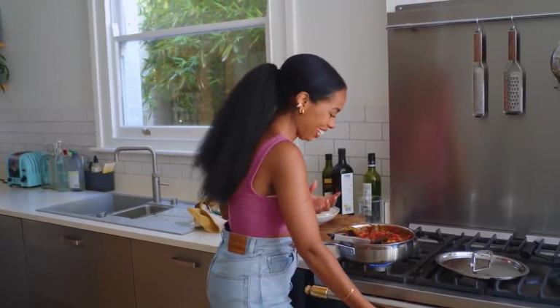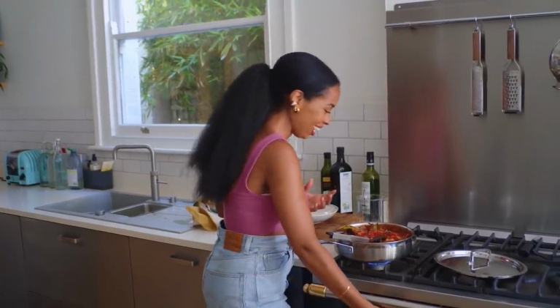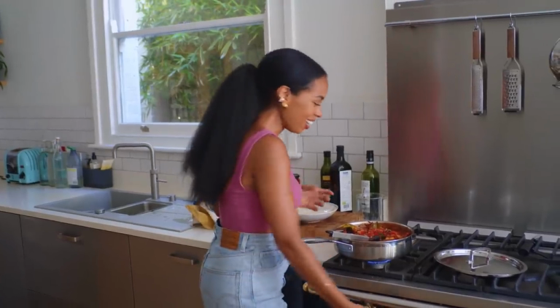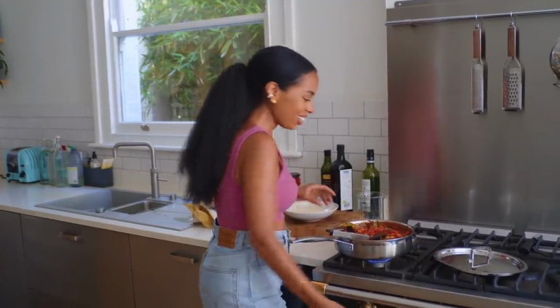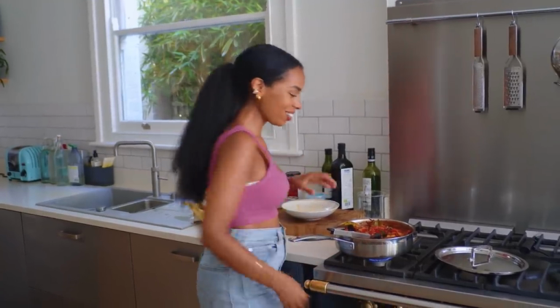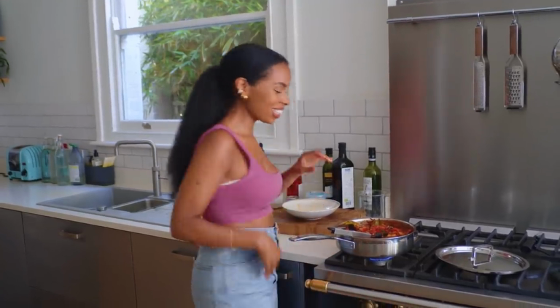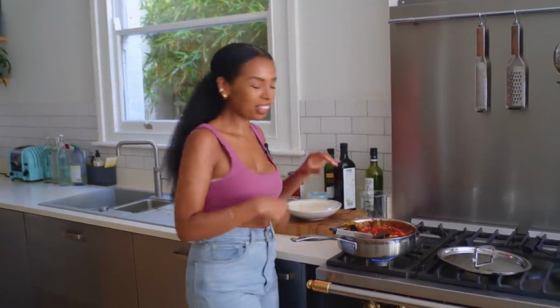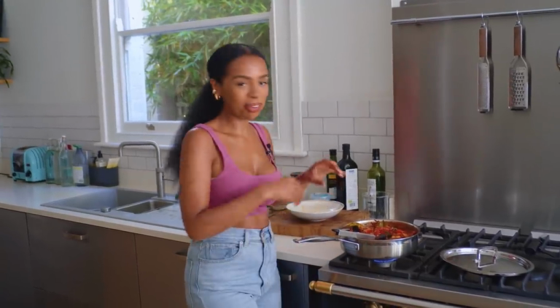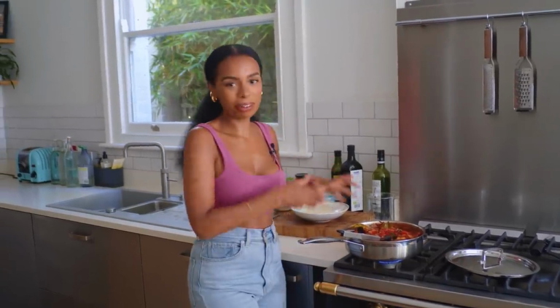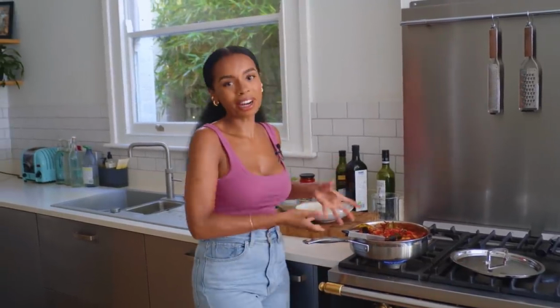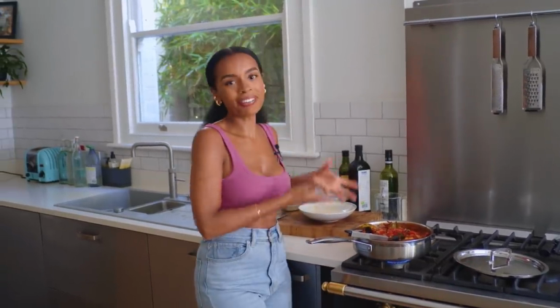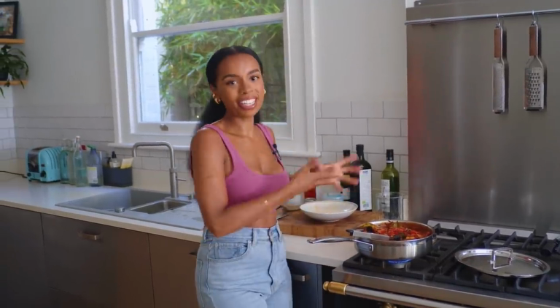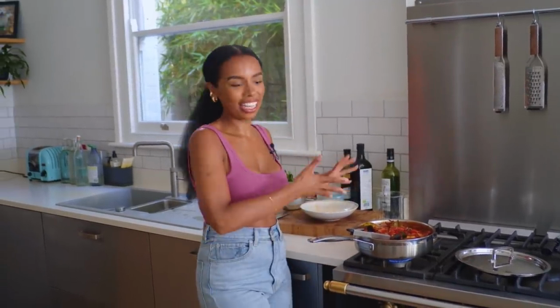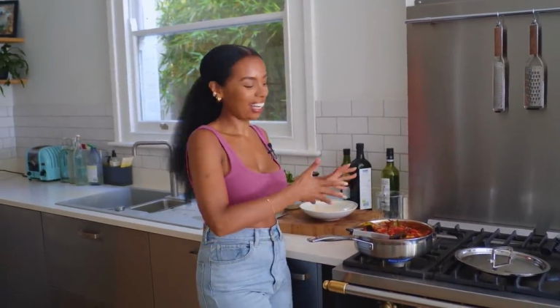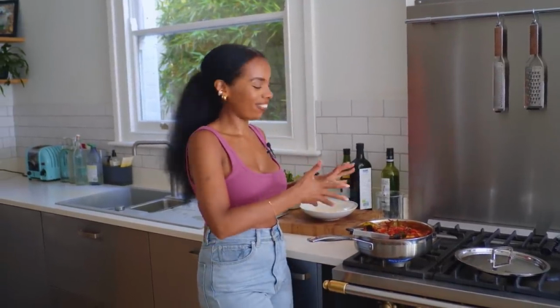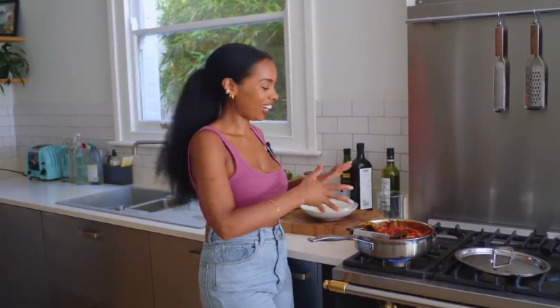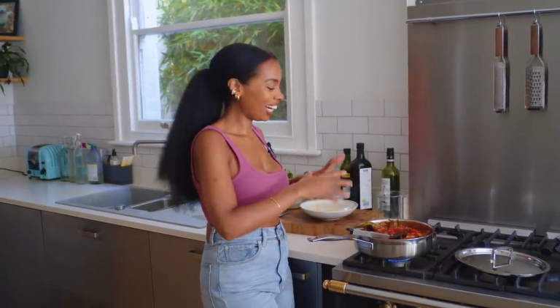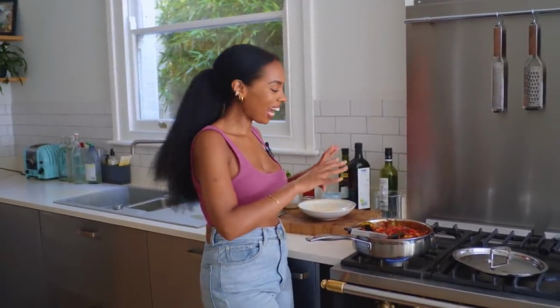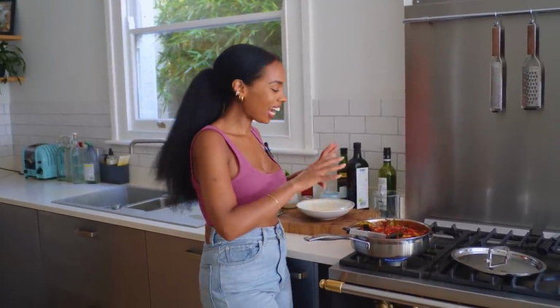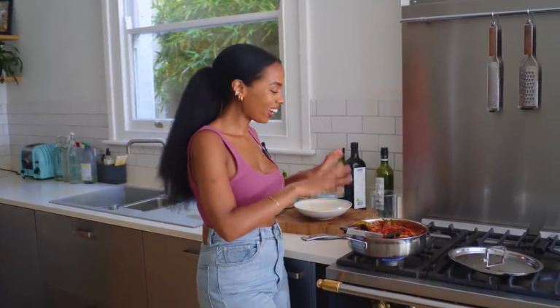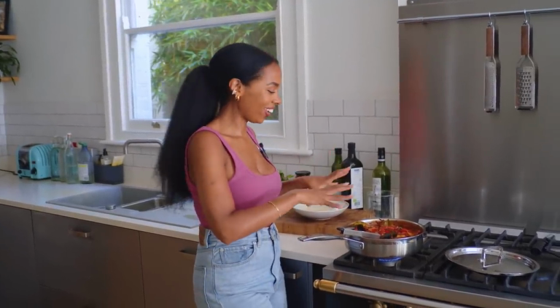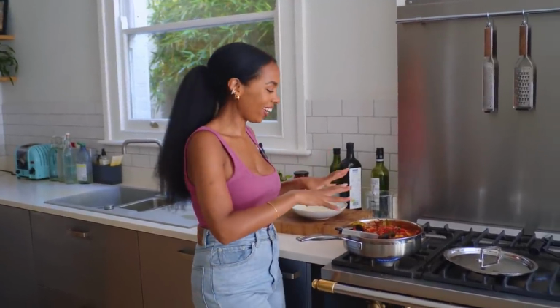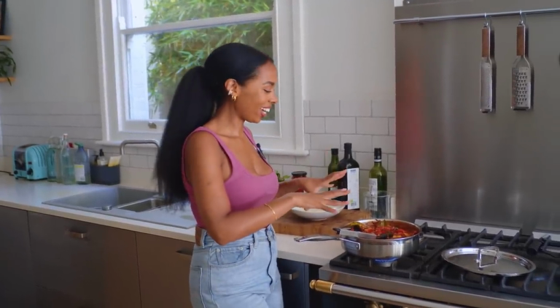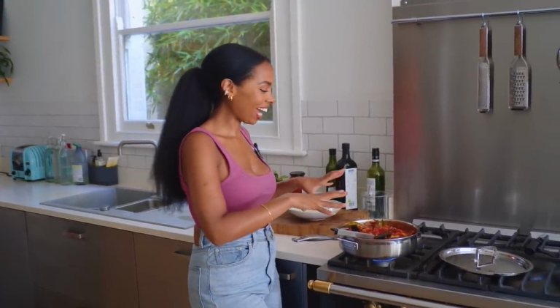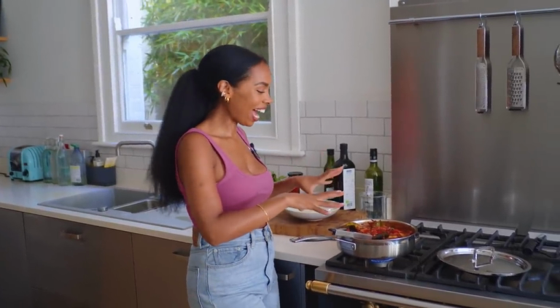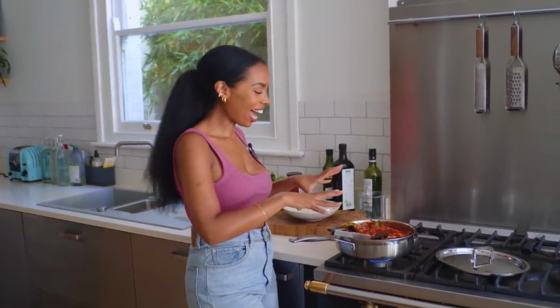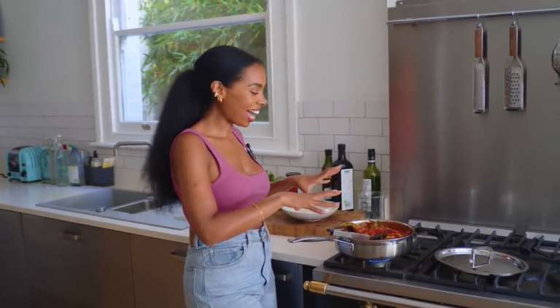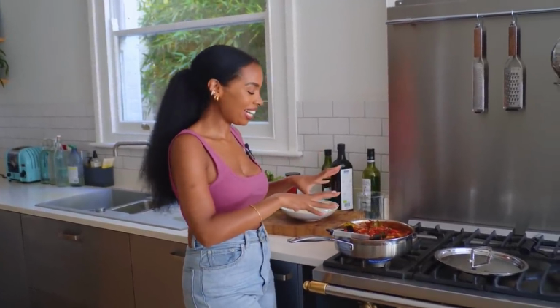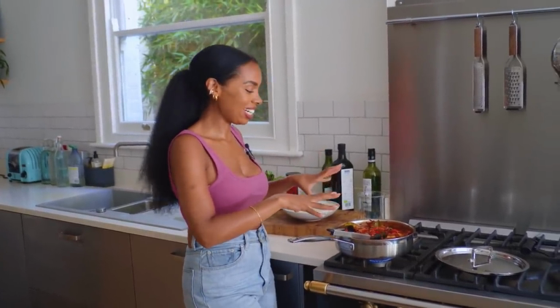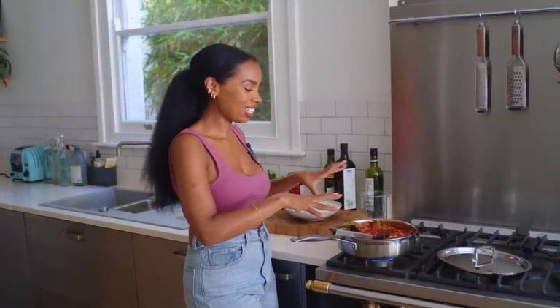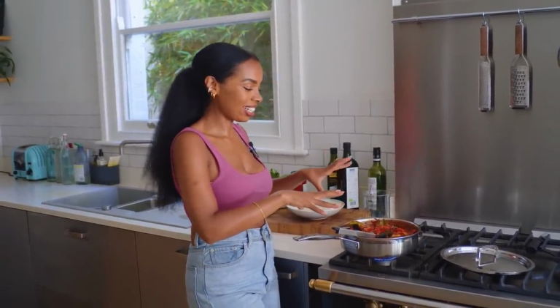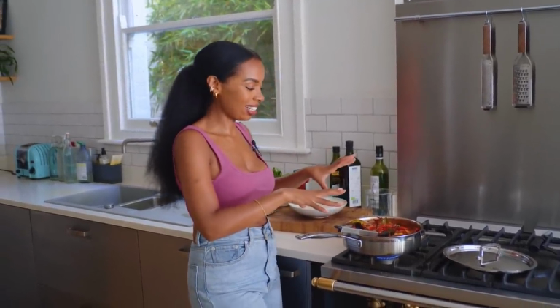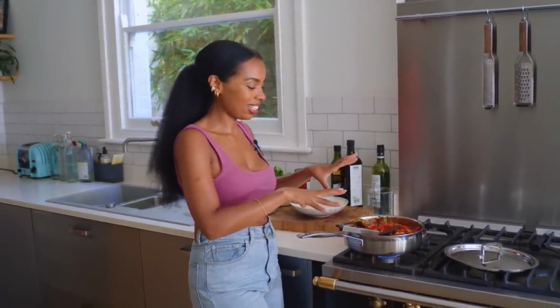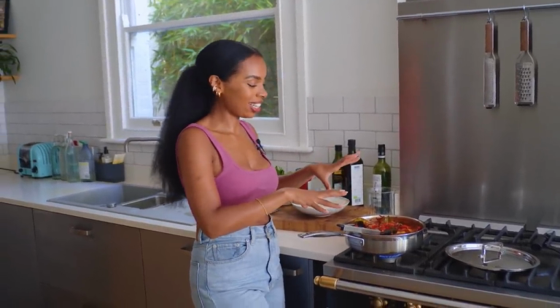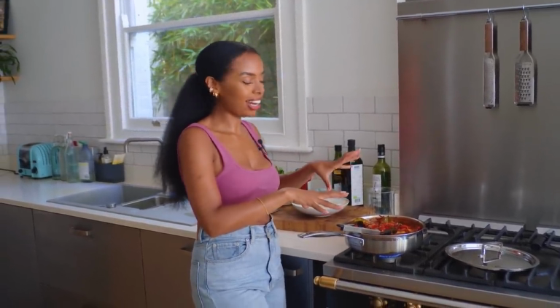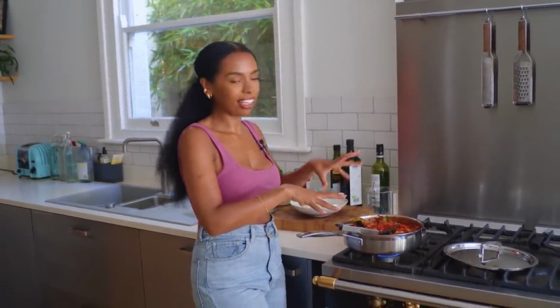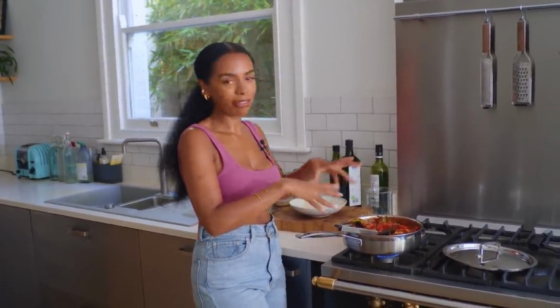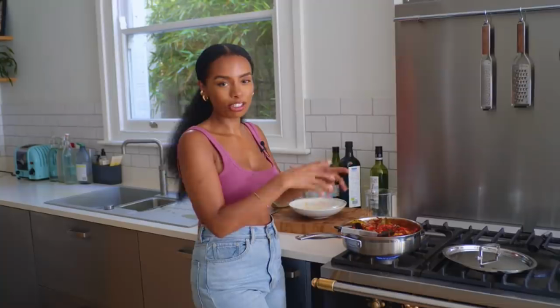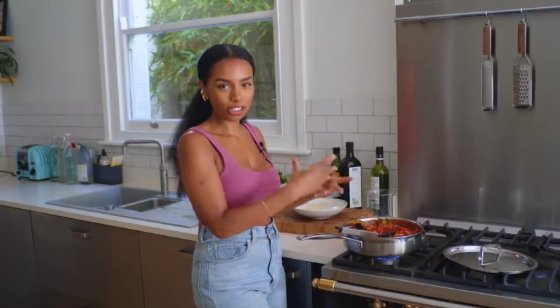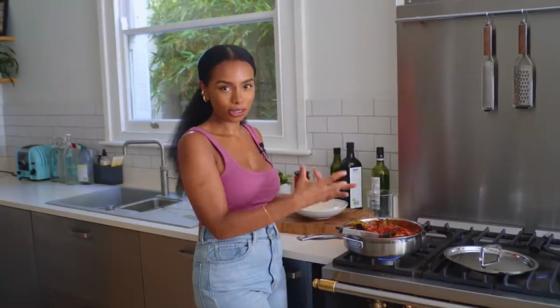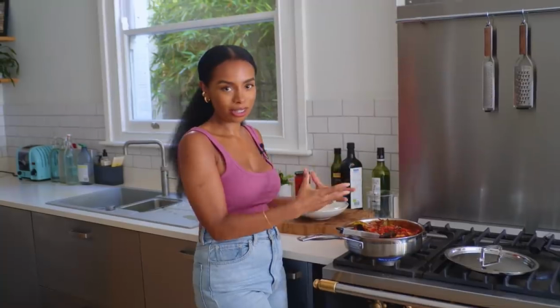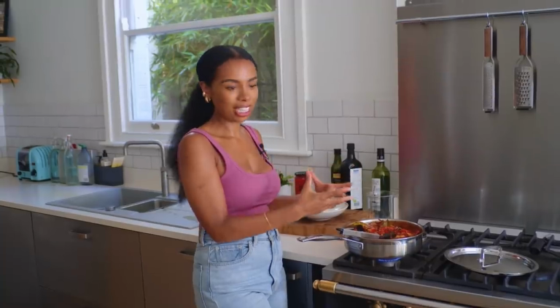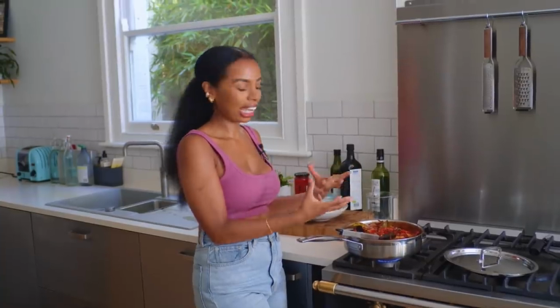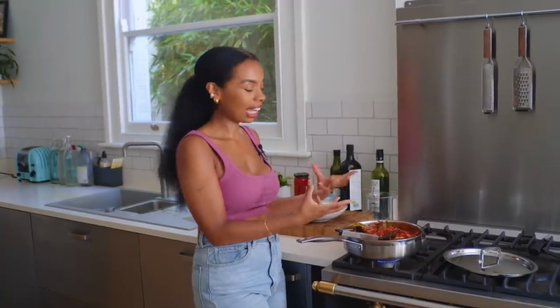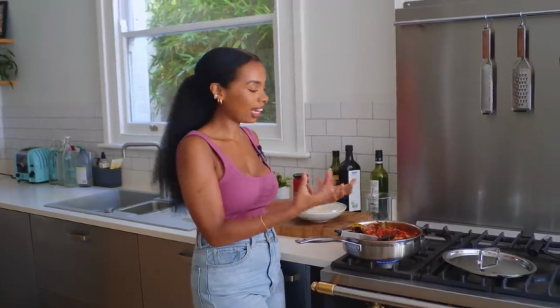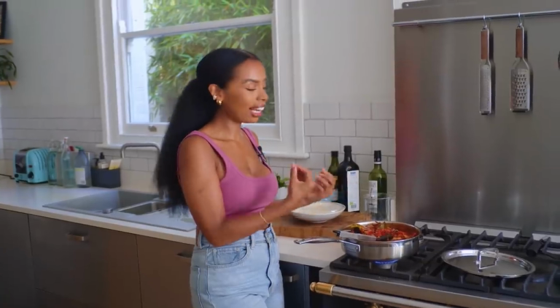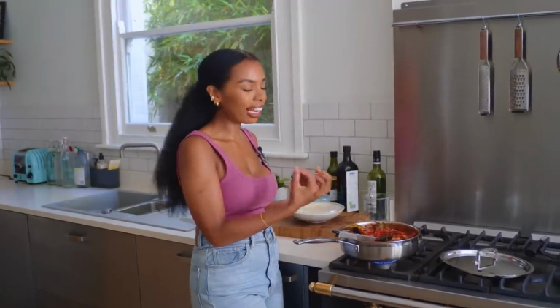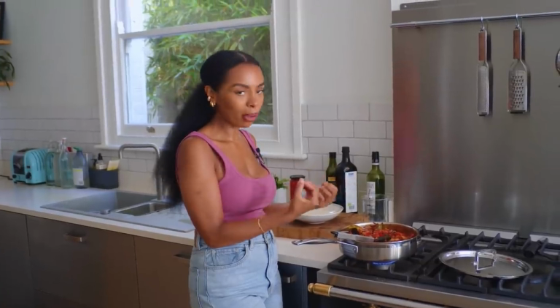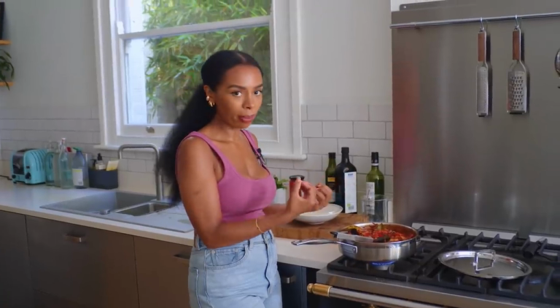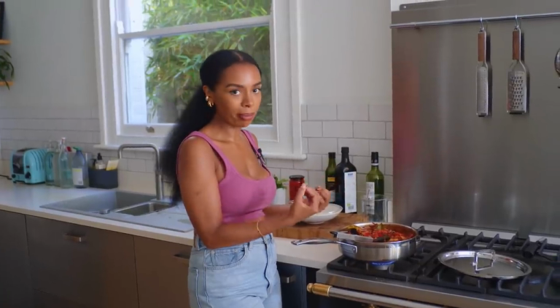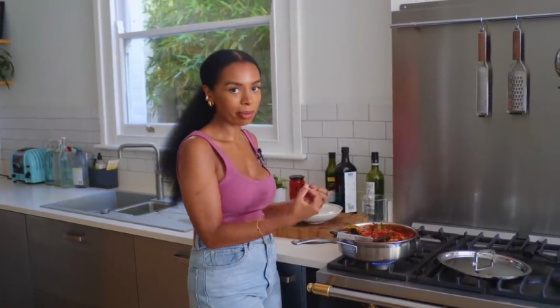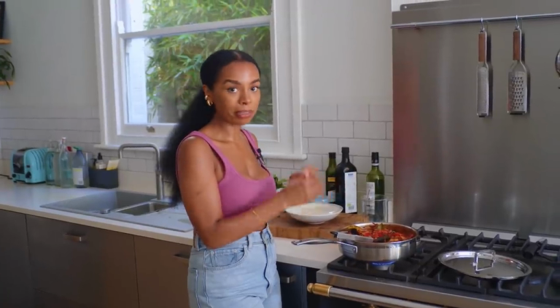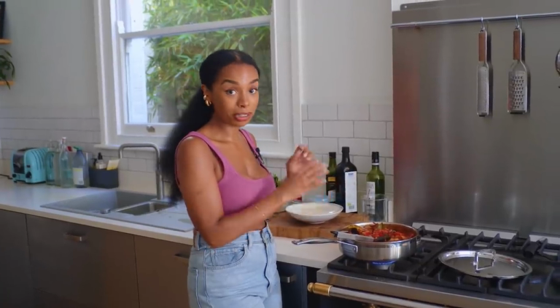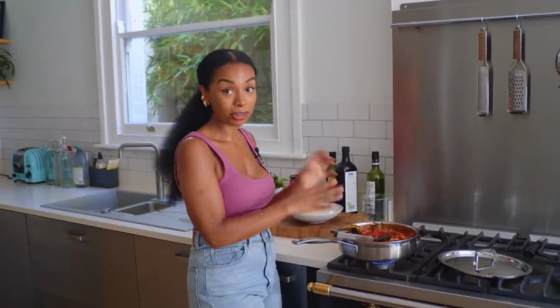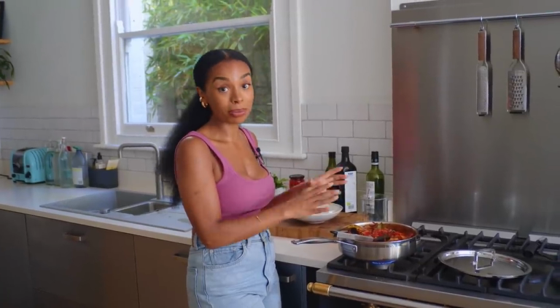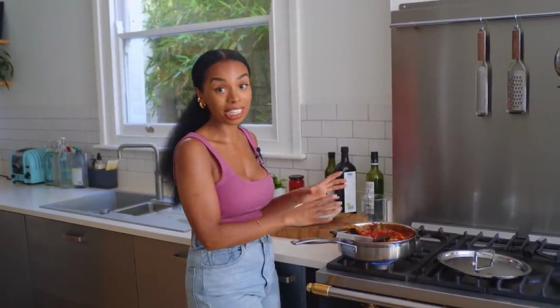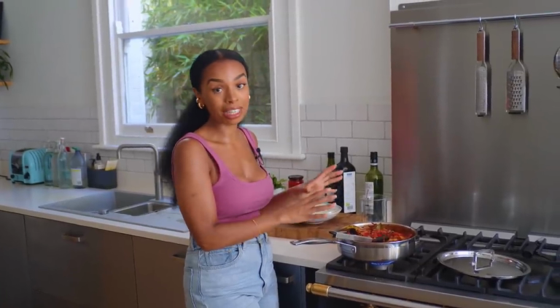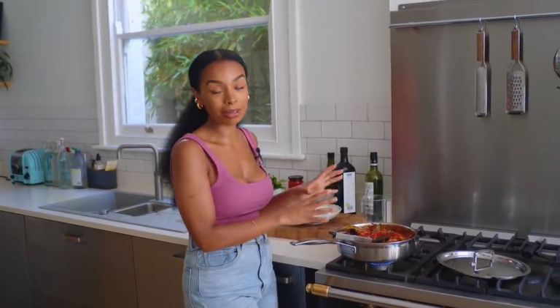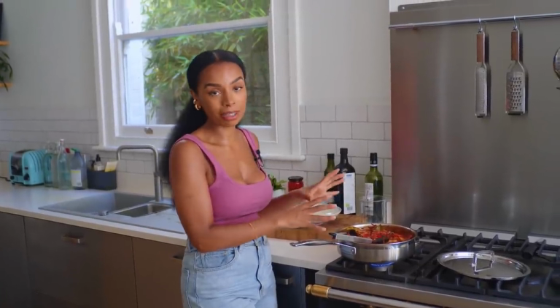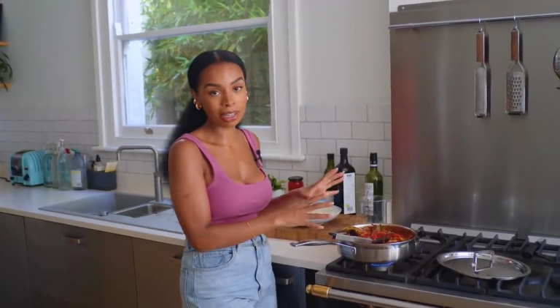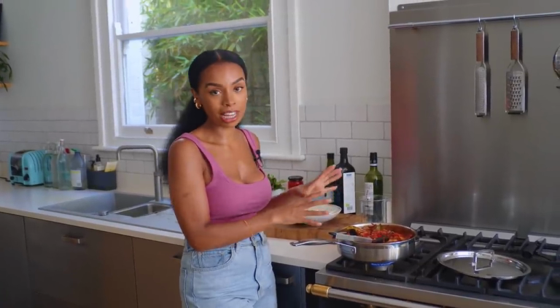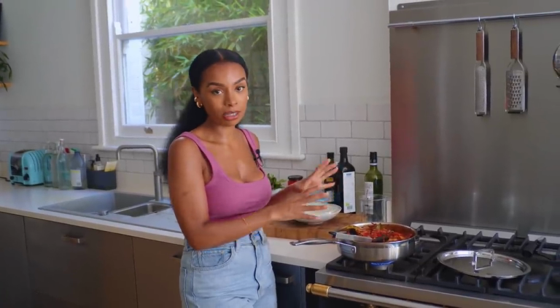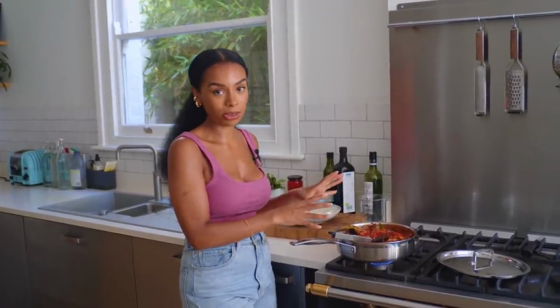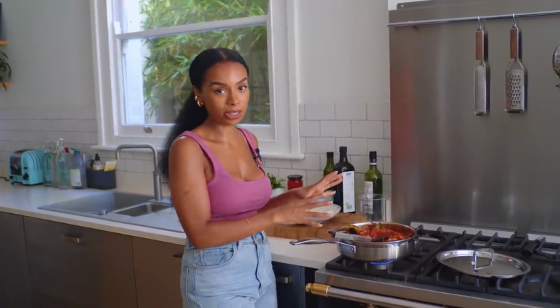We're just going to bring up the heat, let it cook and slightly reduce and thicken a little bit, but we do want to keep some of that sauce.